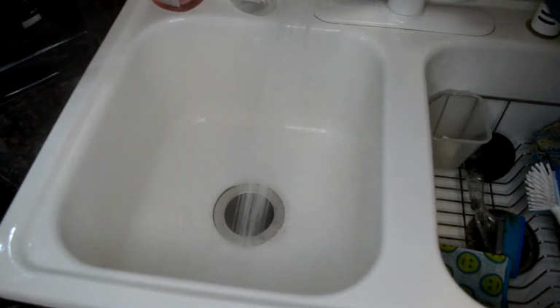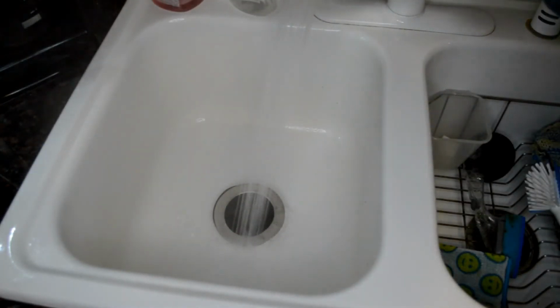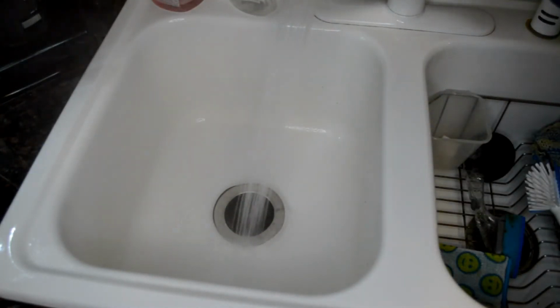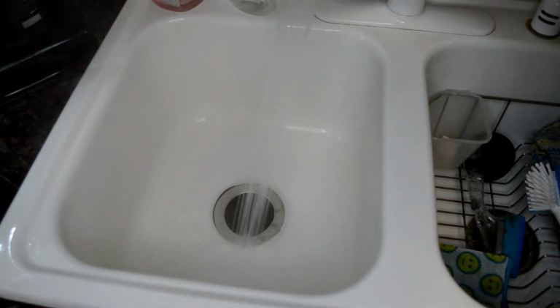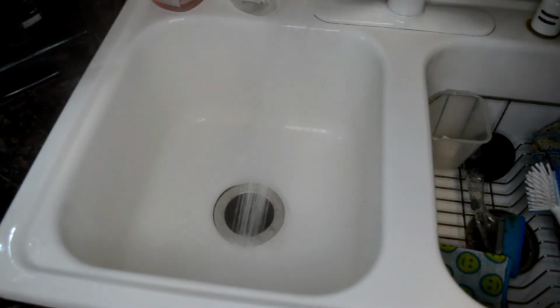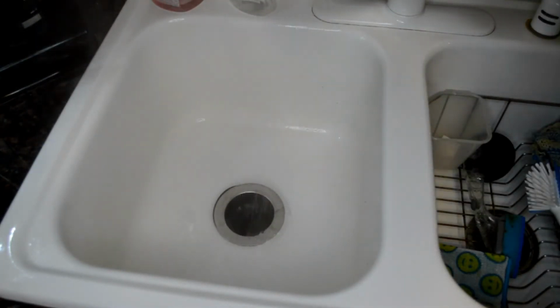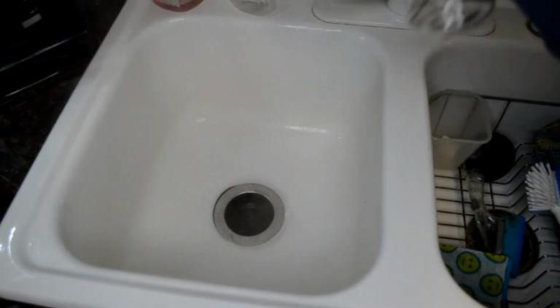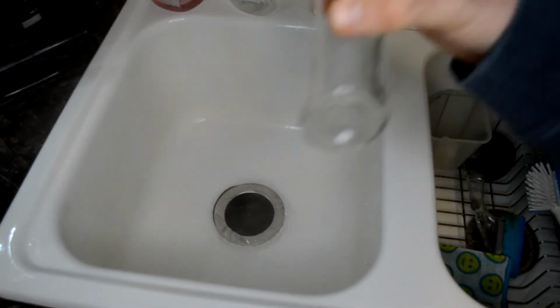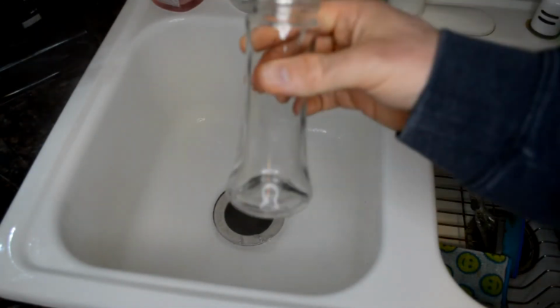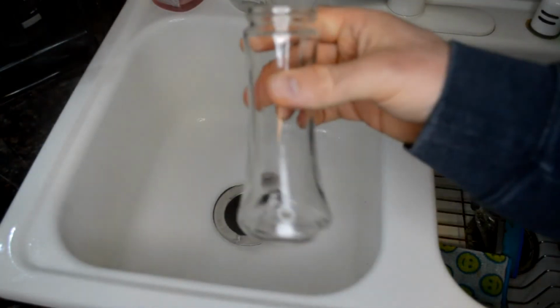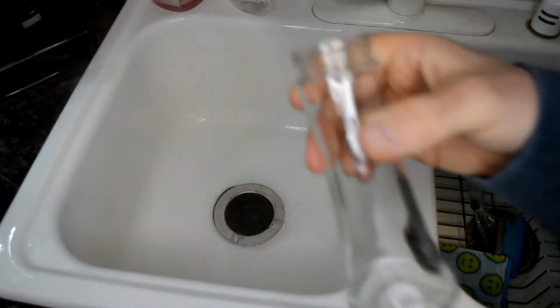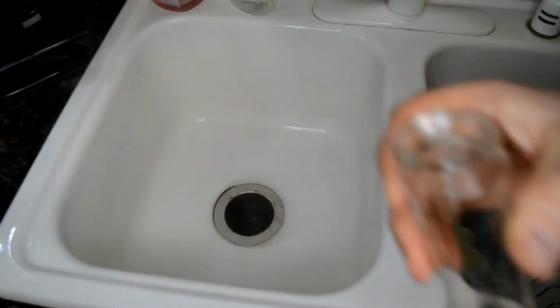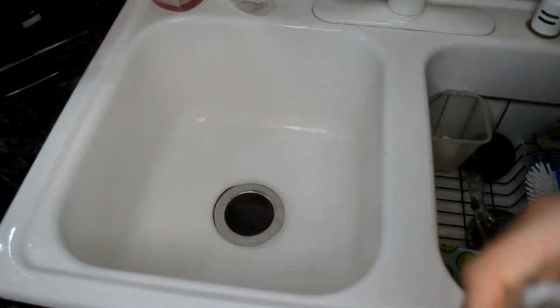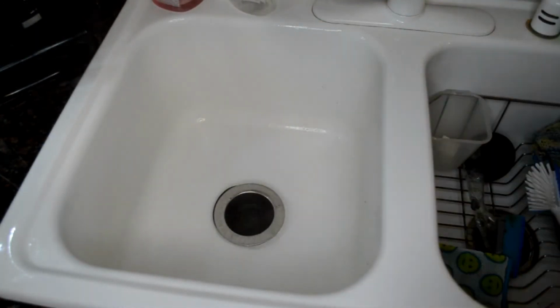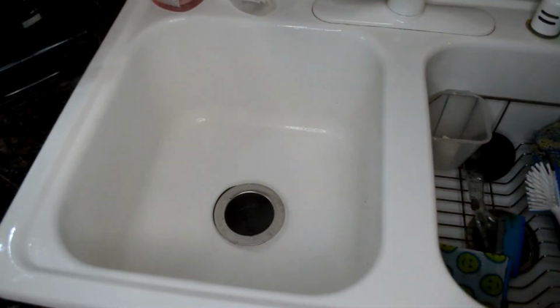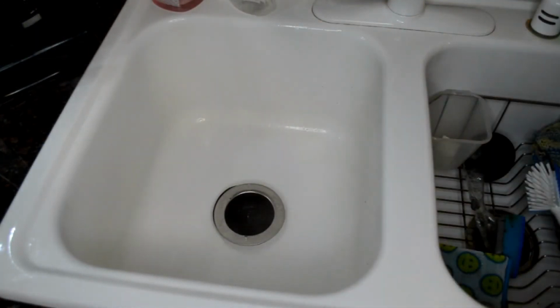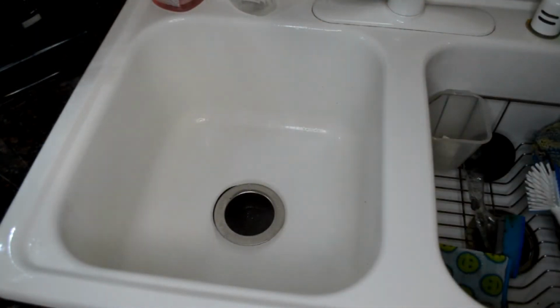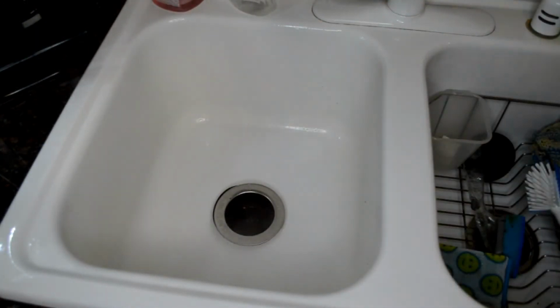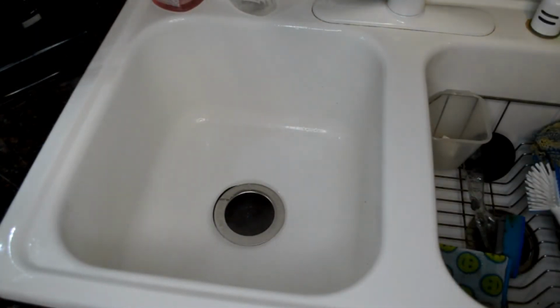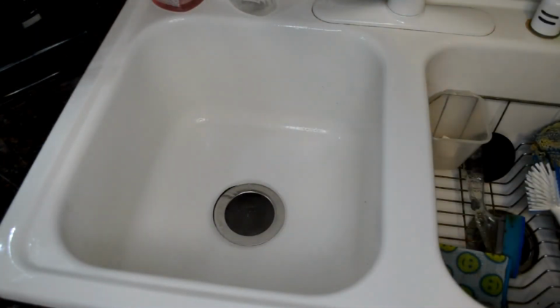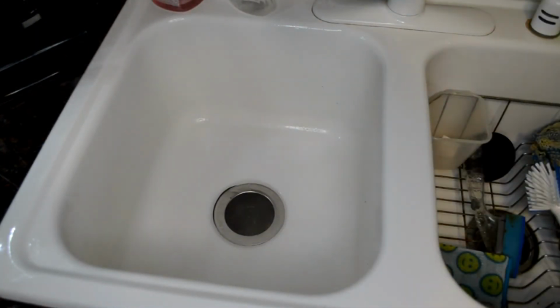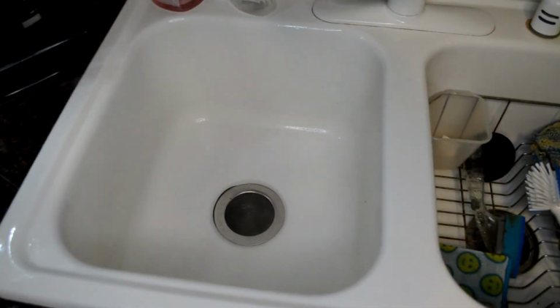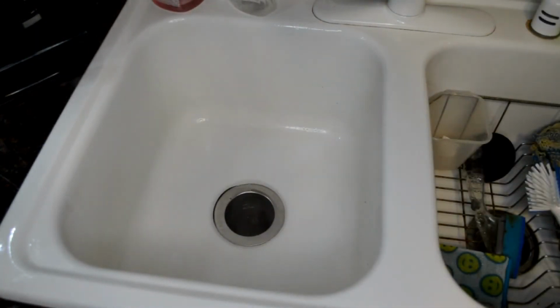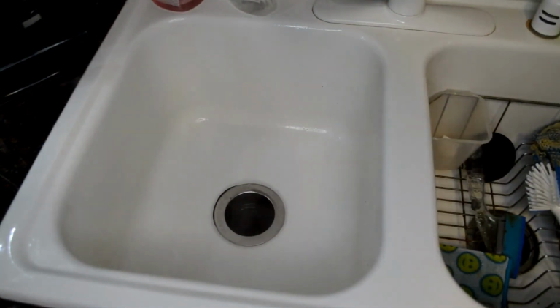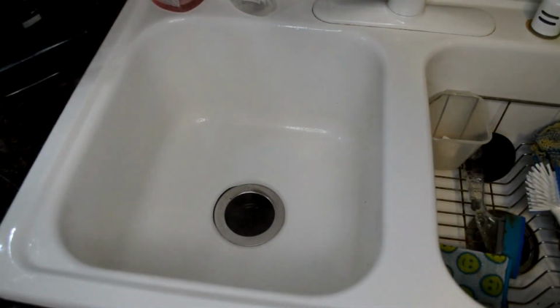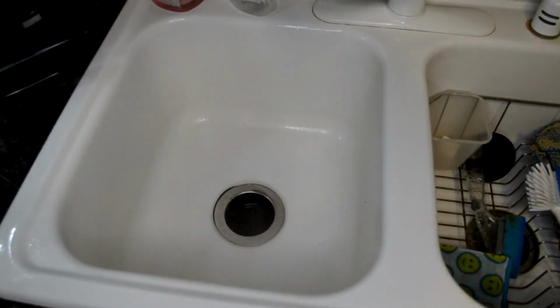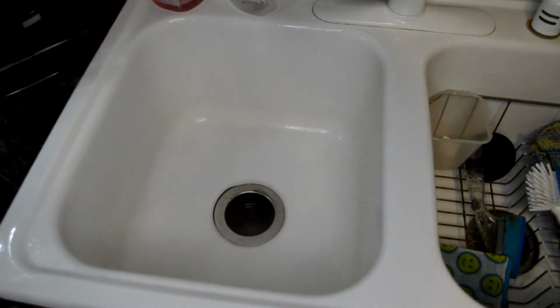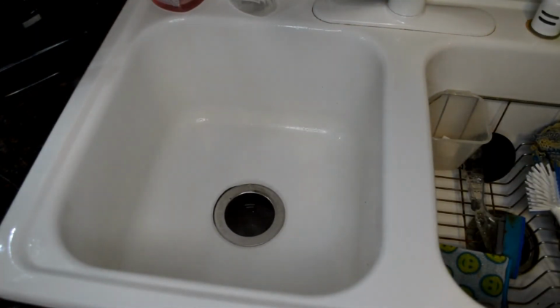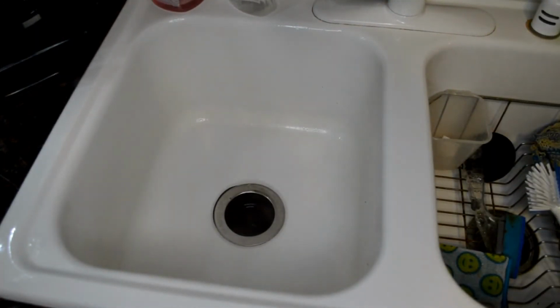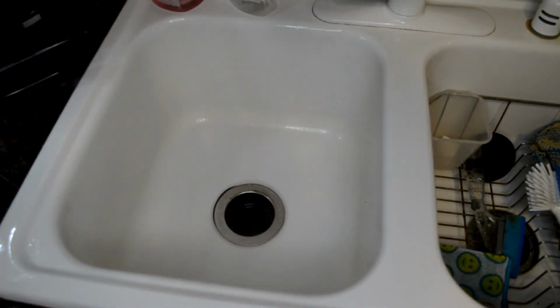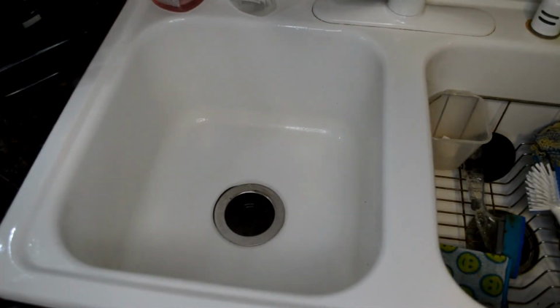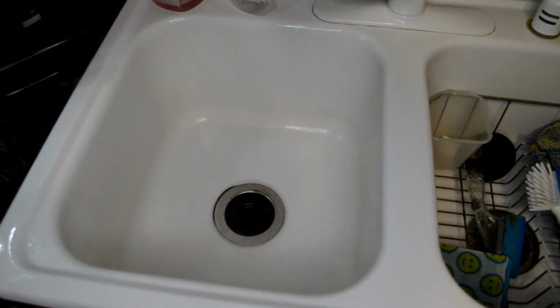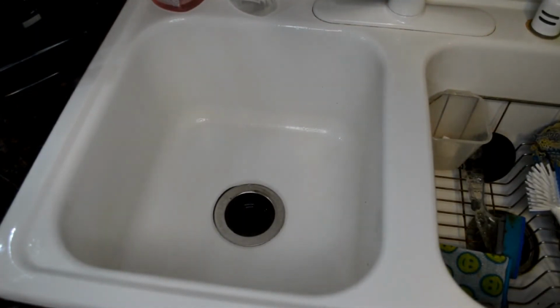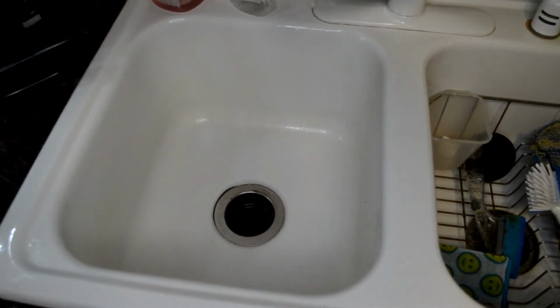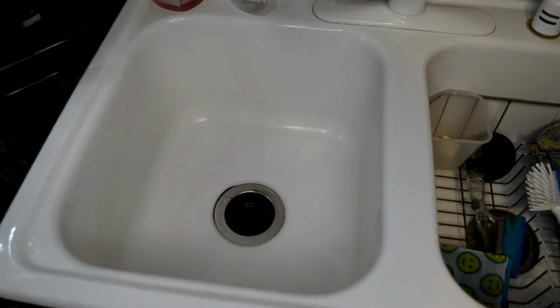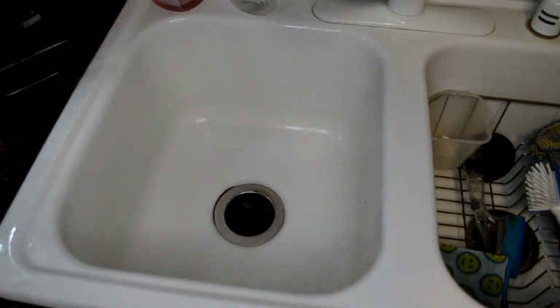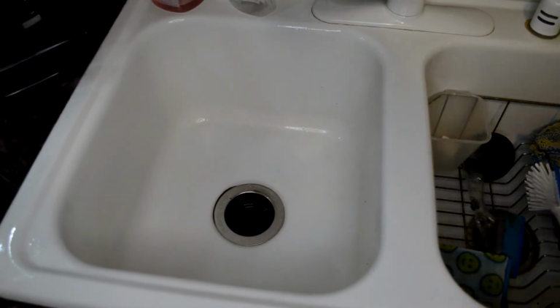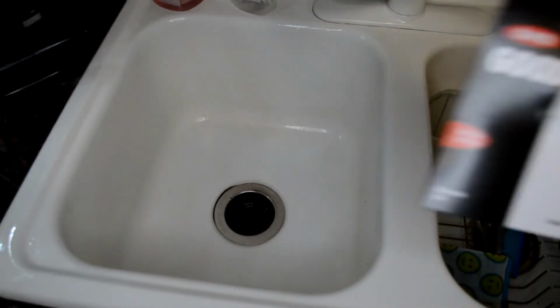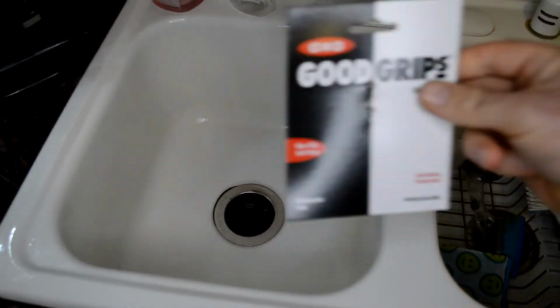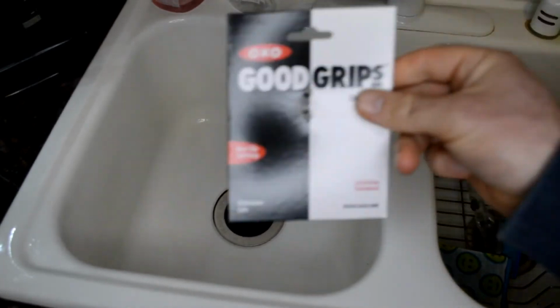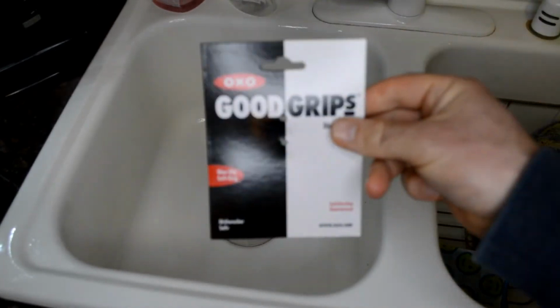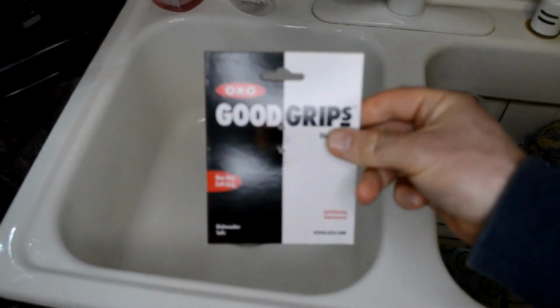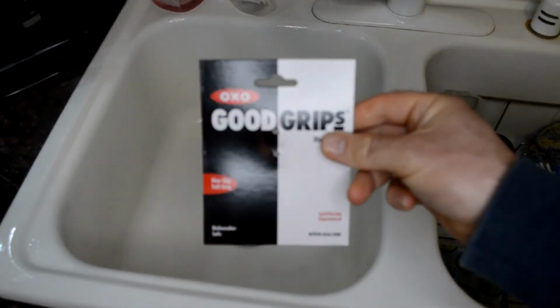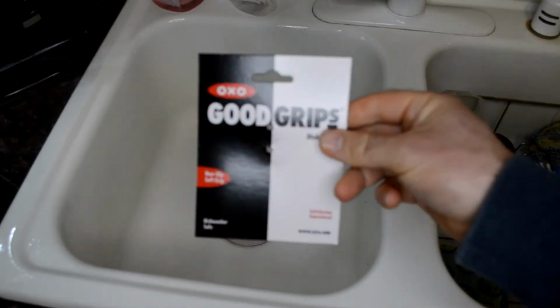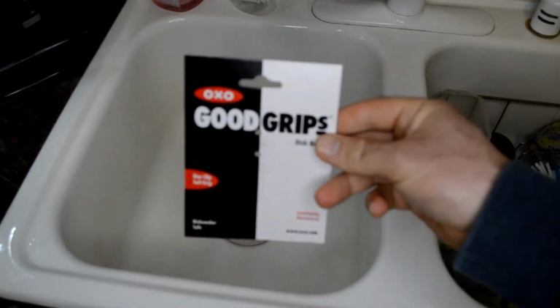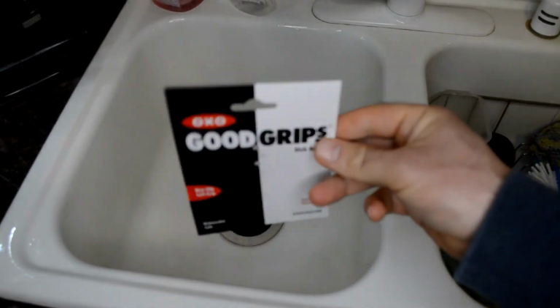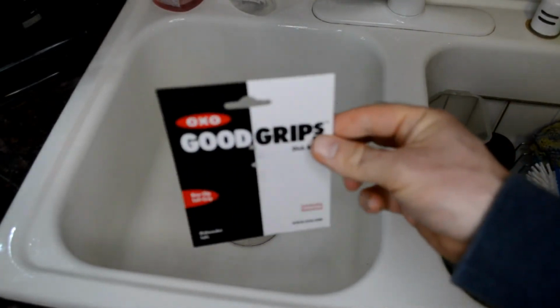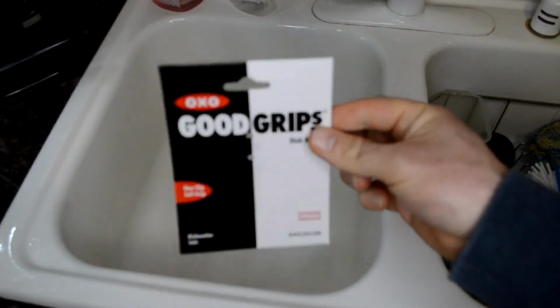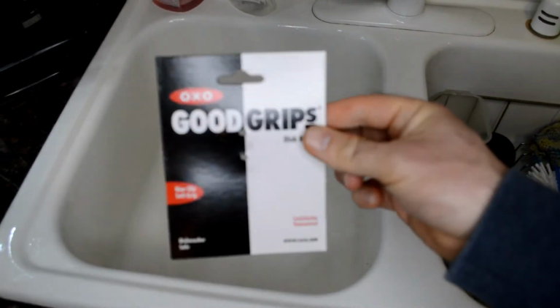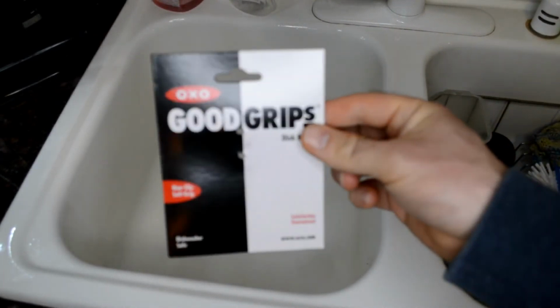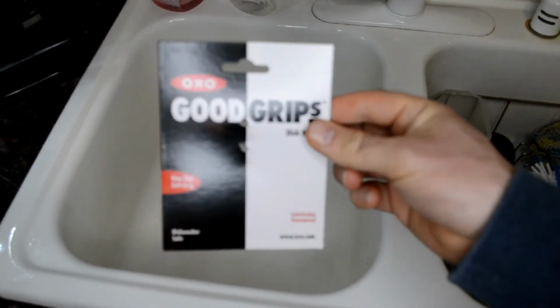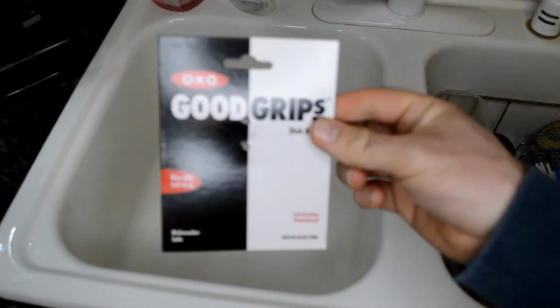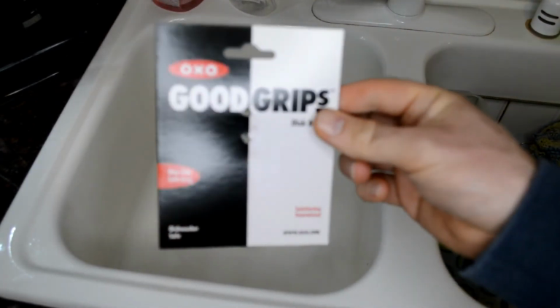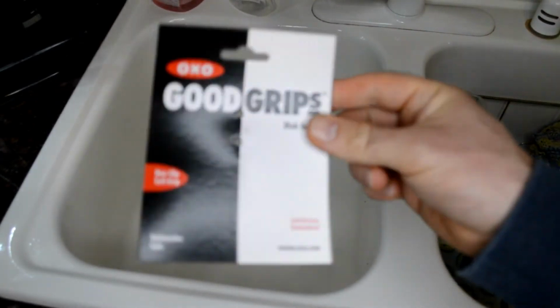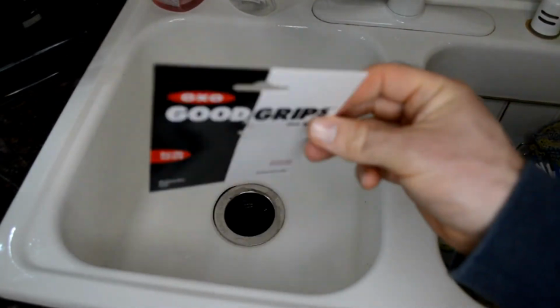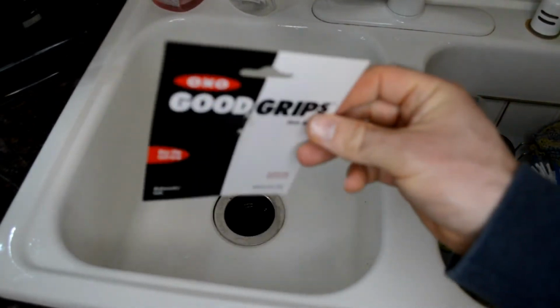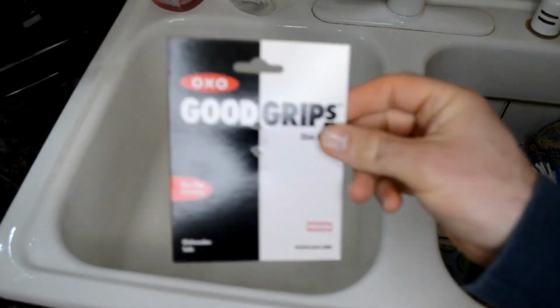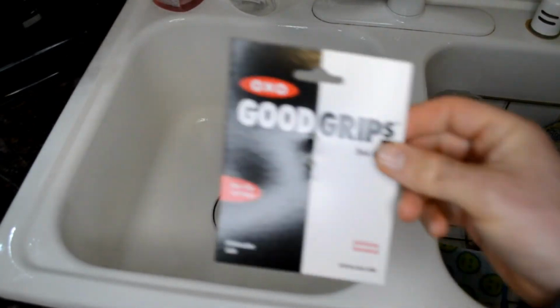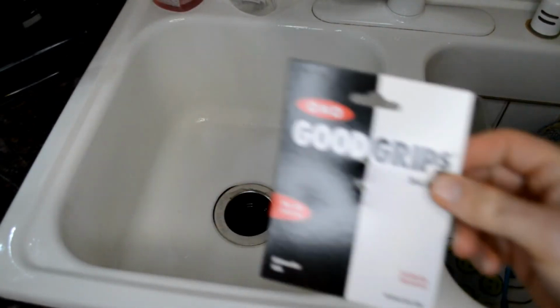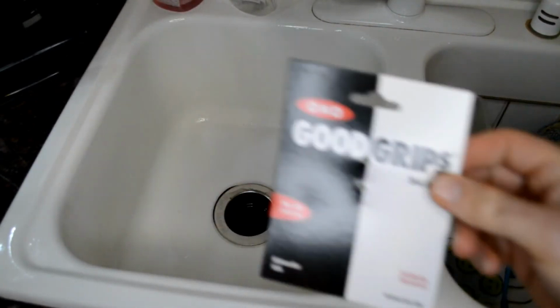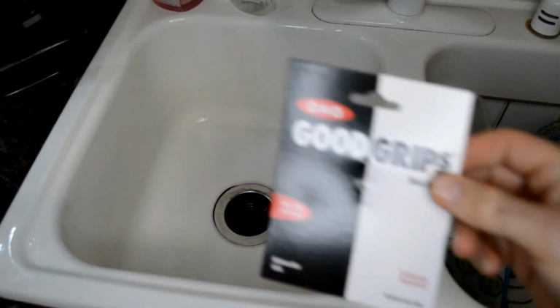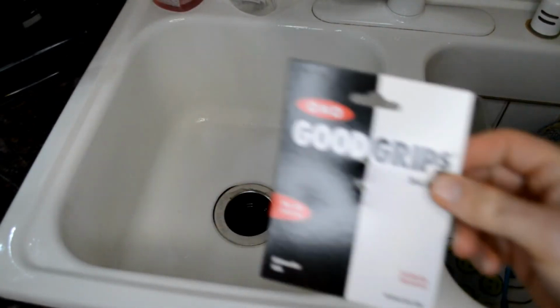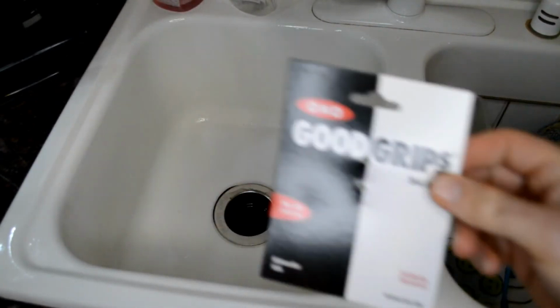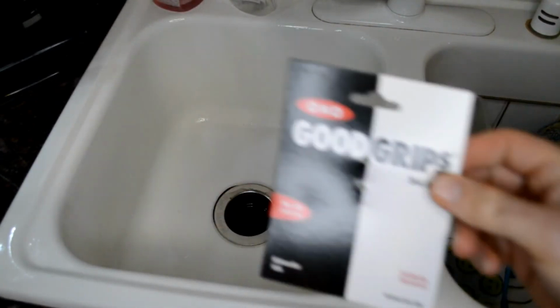Thanks for watching everyone. Let me know what you think and what your favorite brush is. Once again, it's the OXO Good Grips dish brush at $5.99.